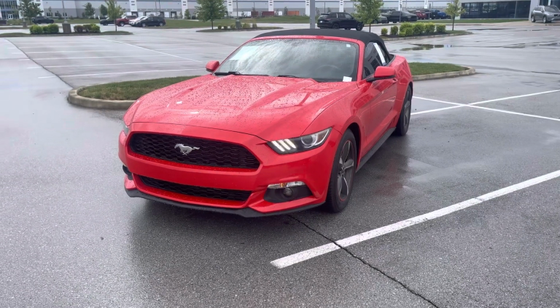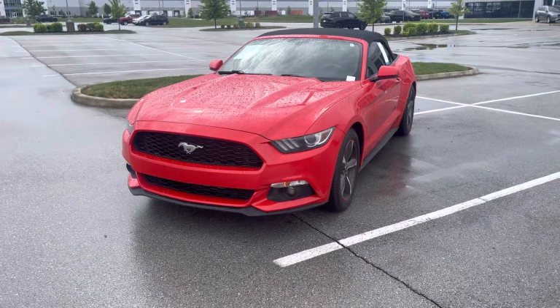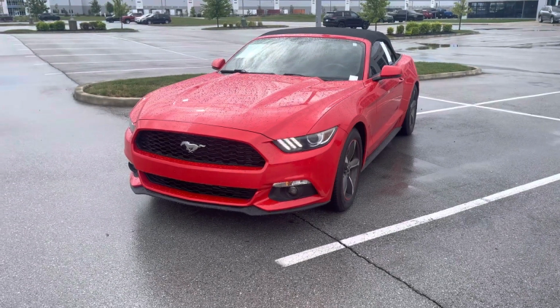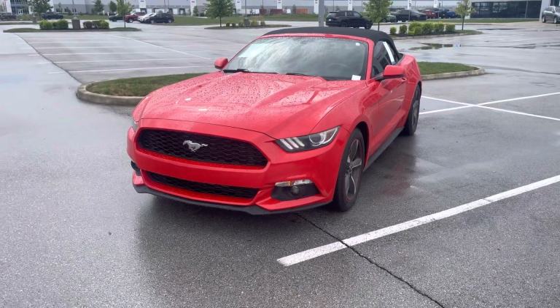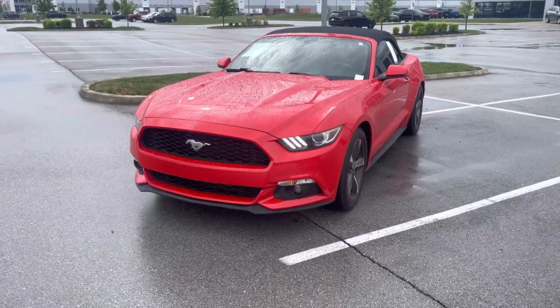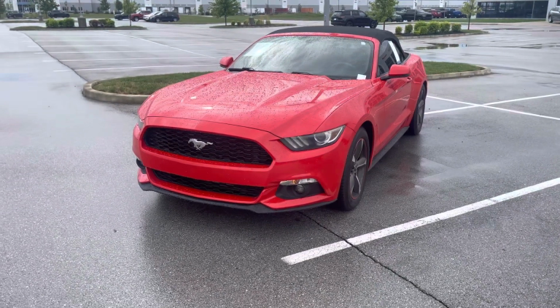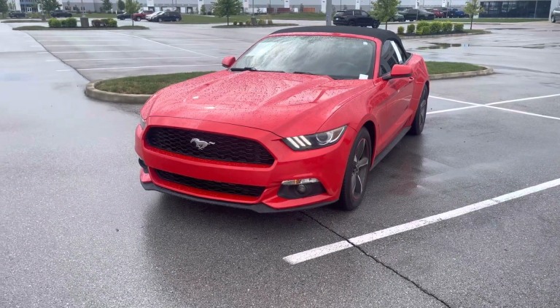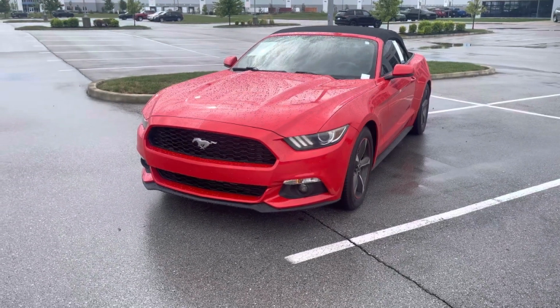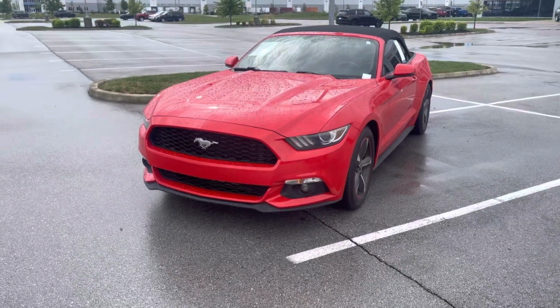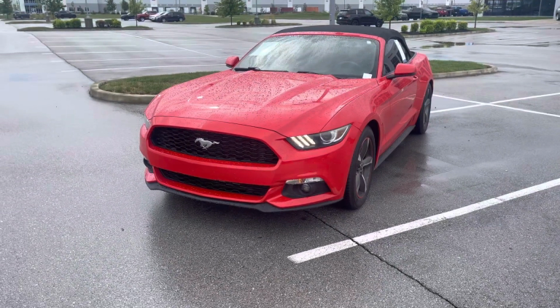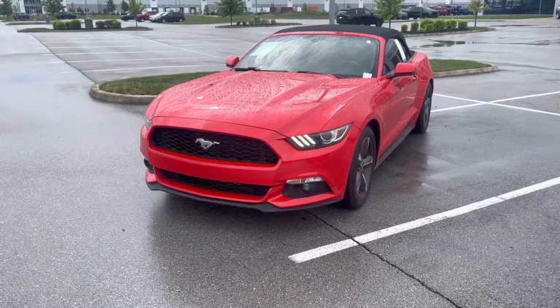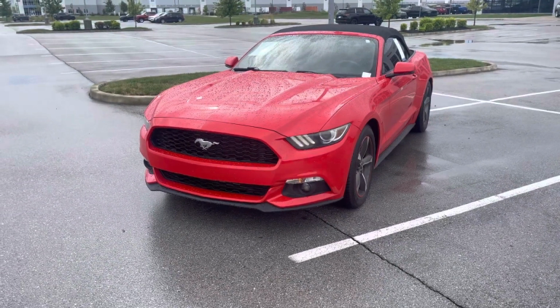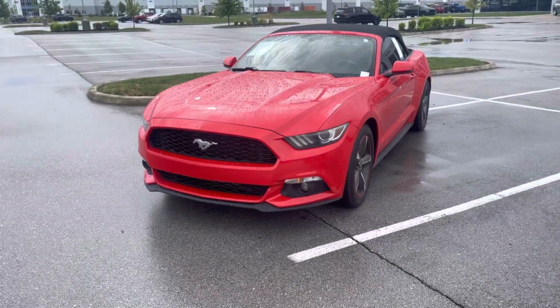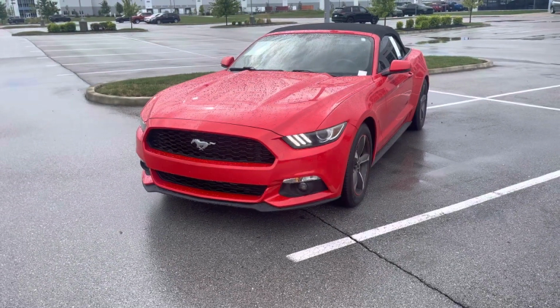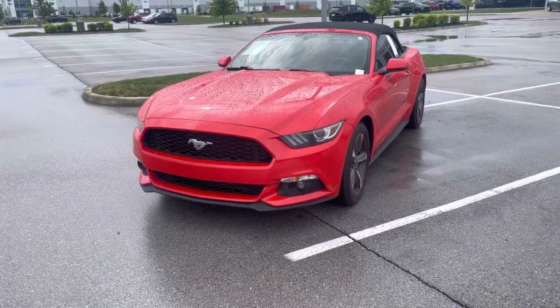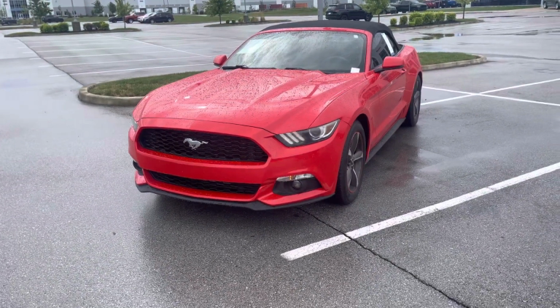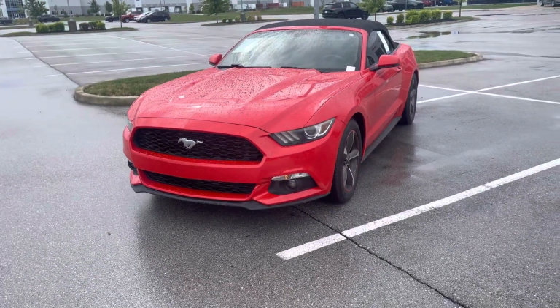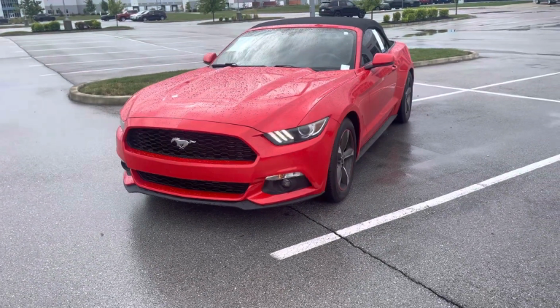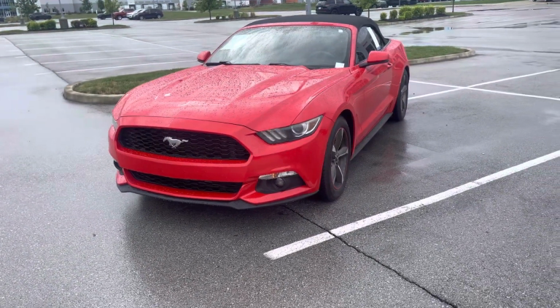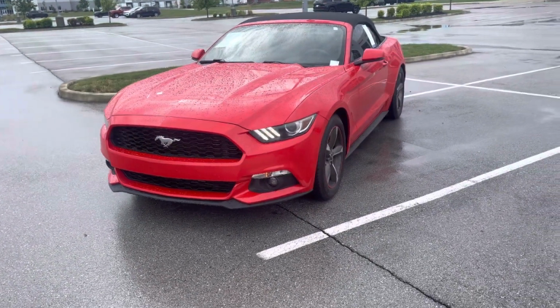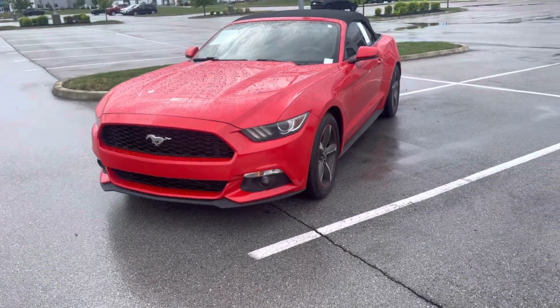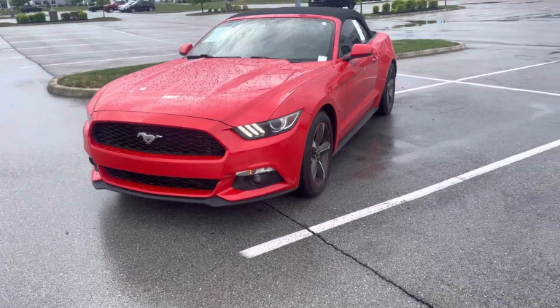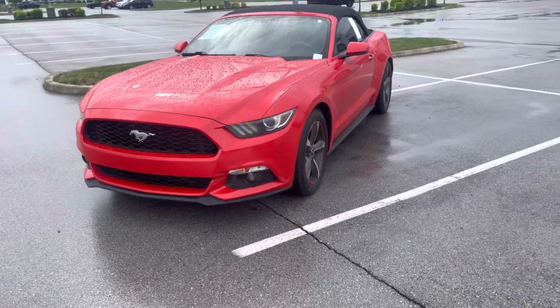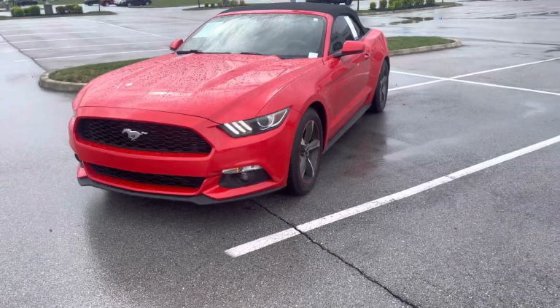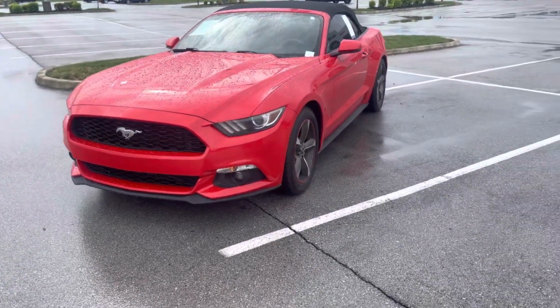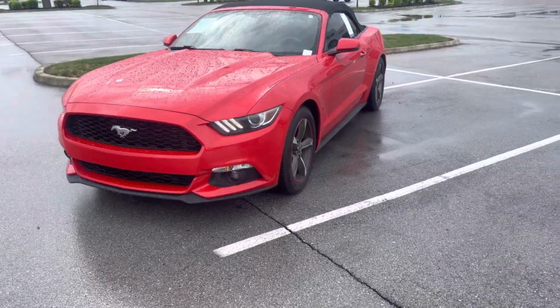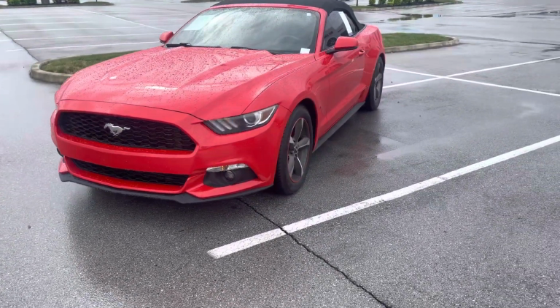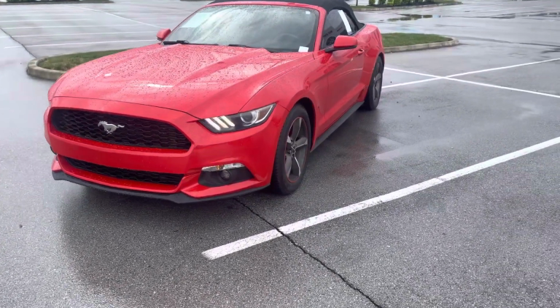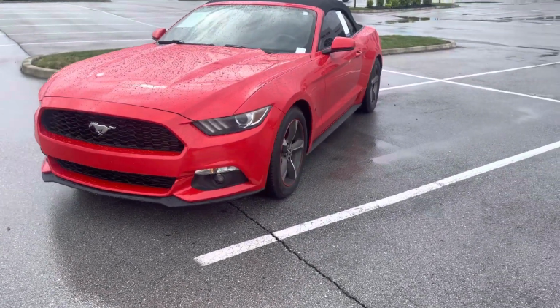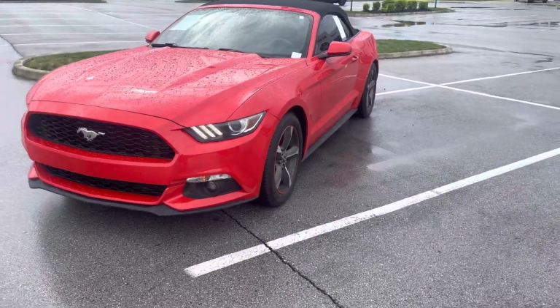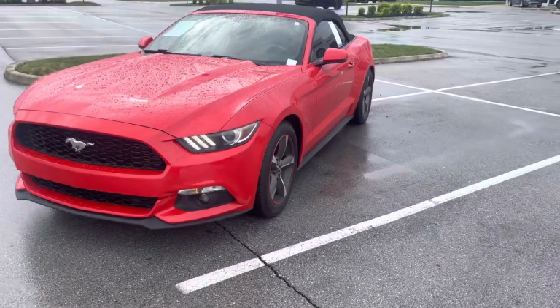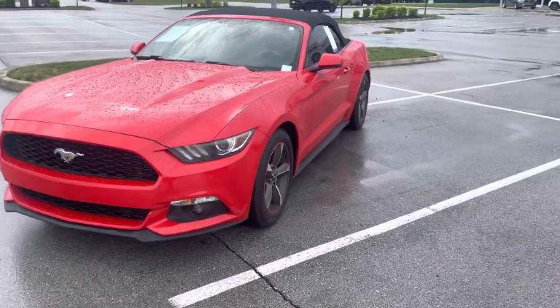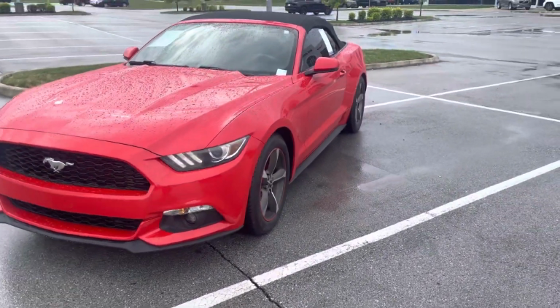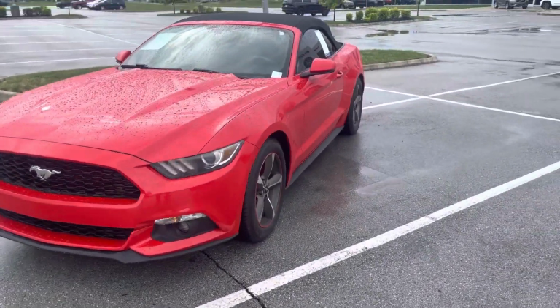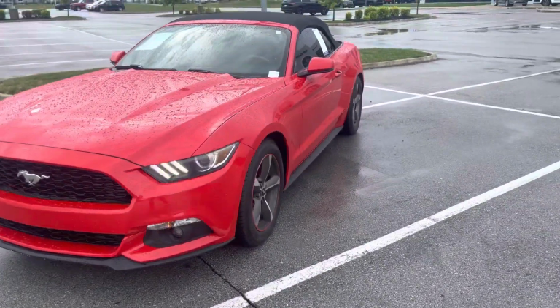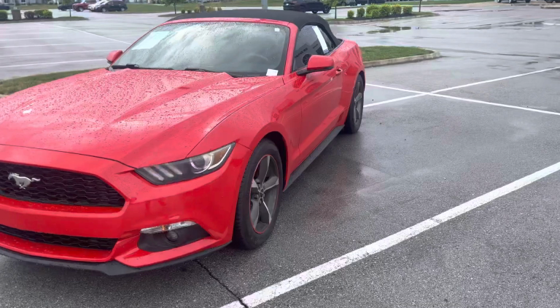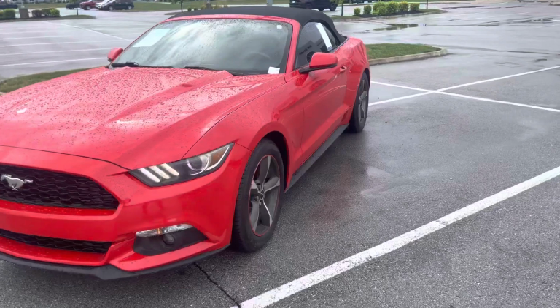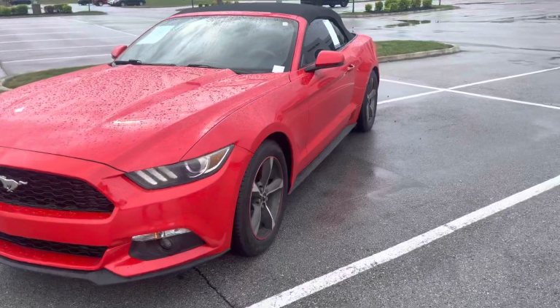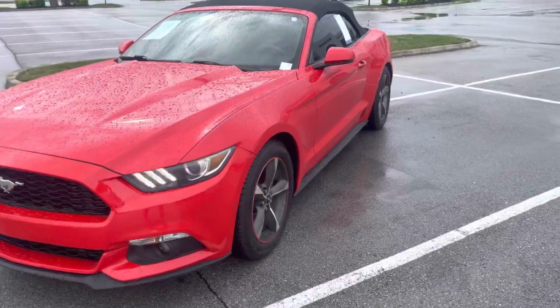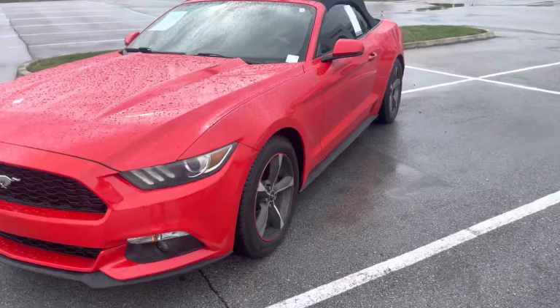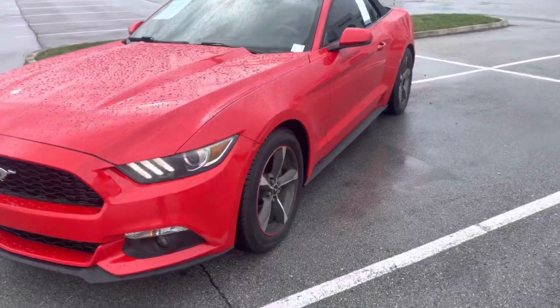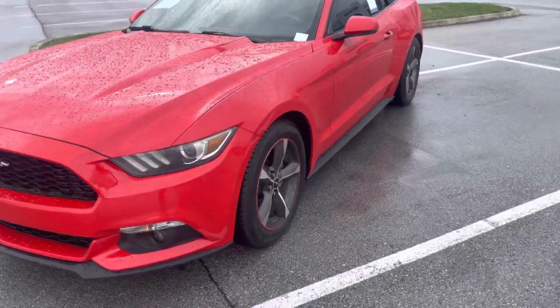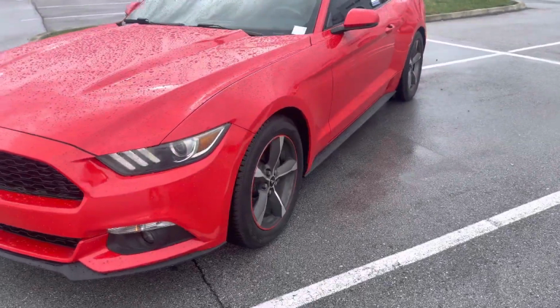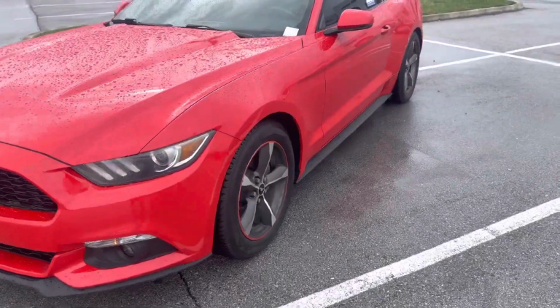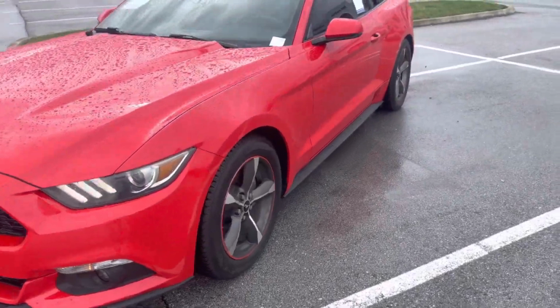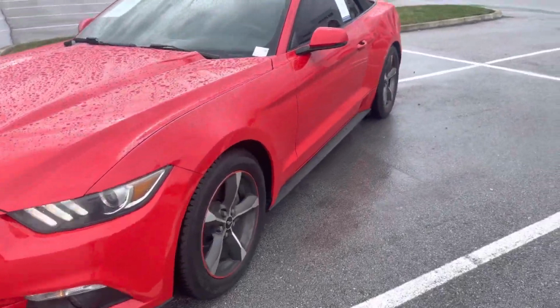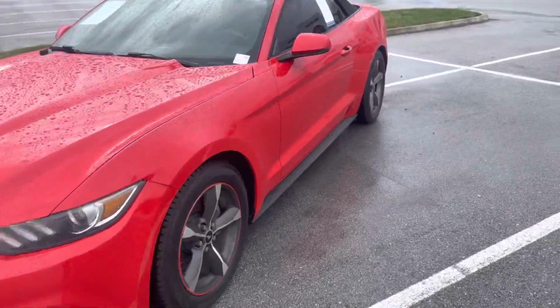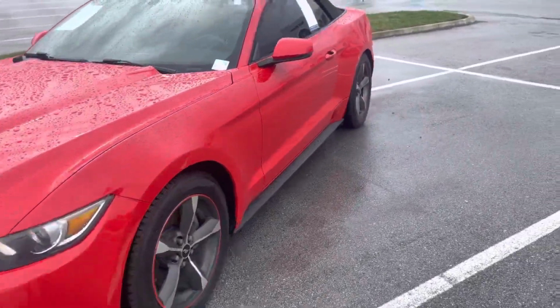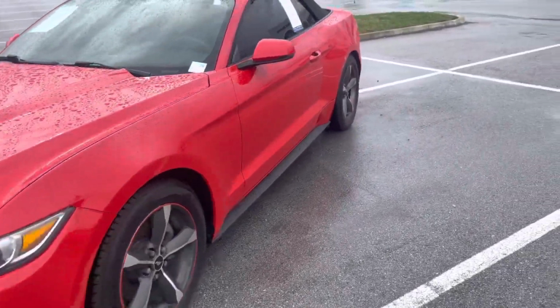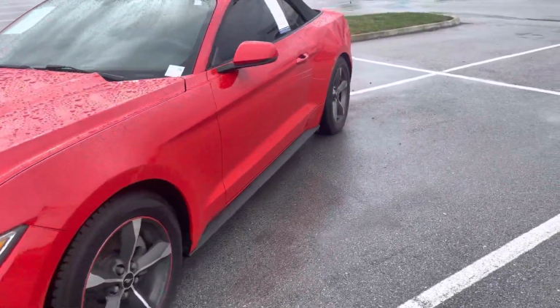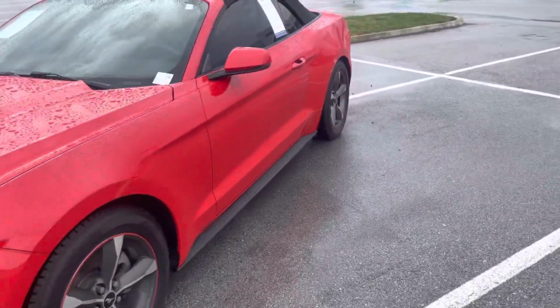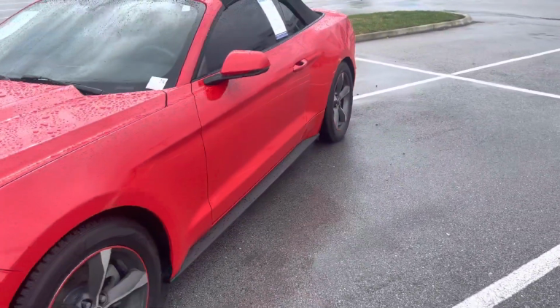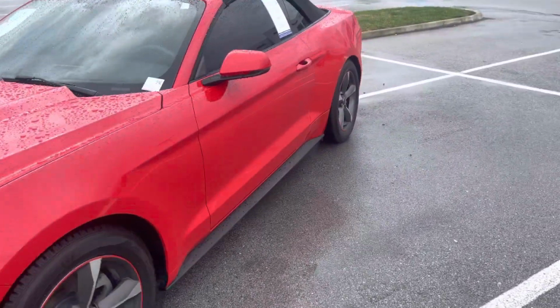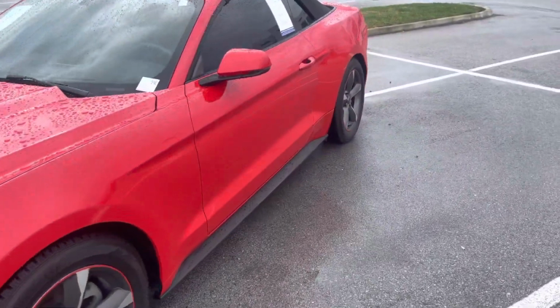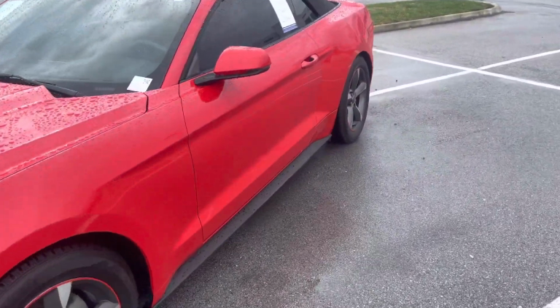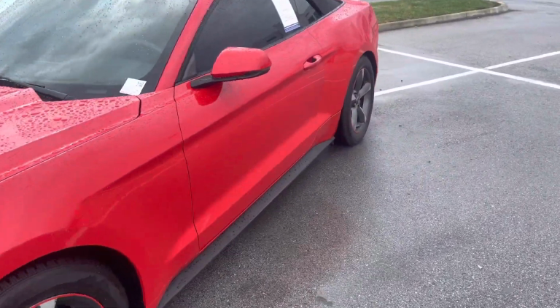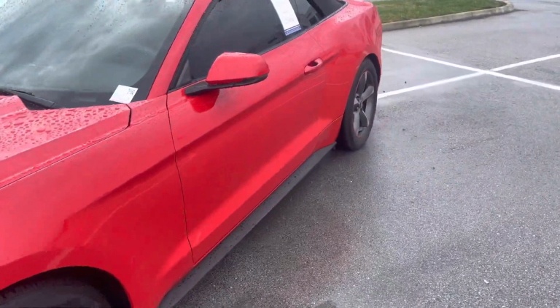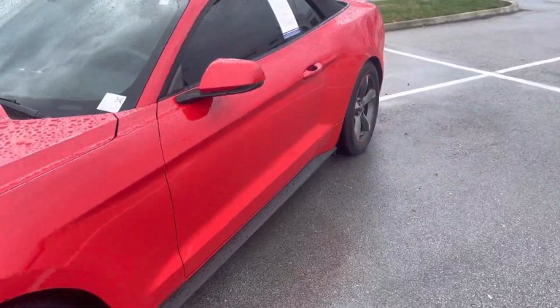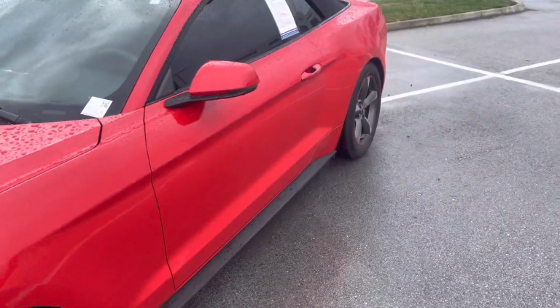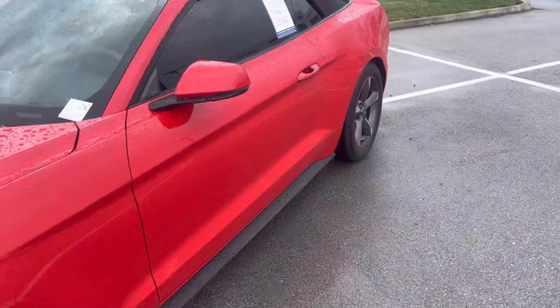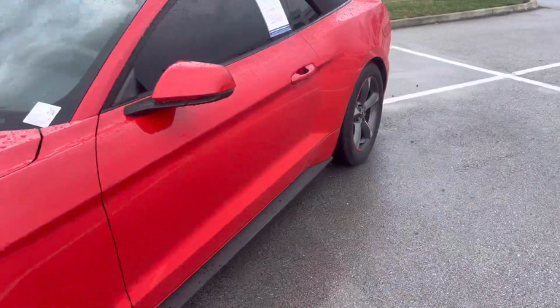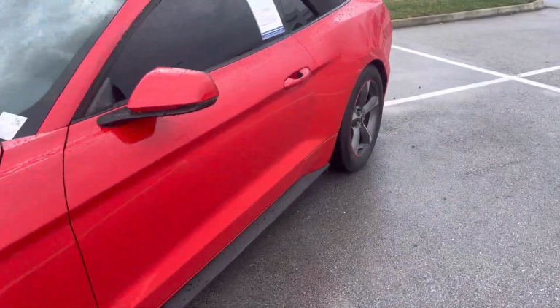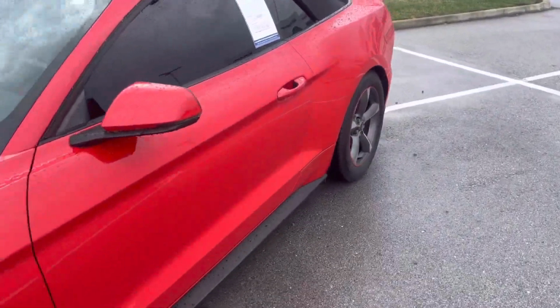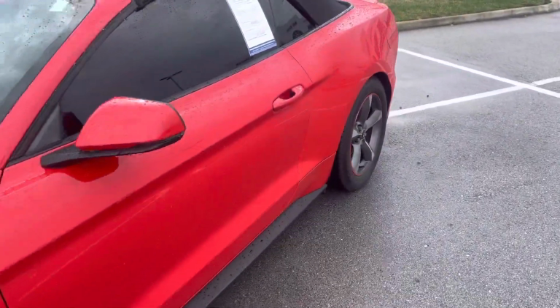This is the 2015 Mustang. I'll walk around the outside and show you the interior, starting with the driver's side here.